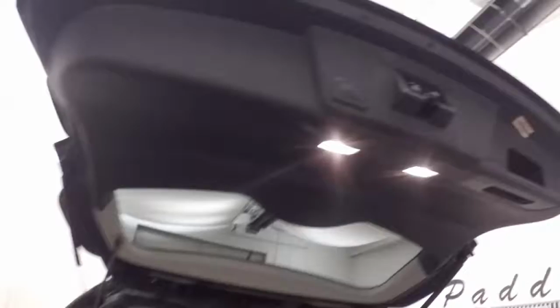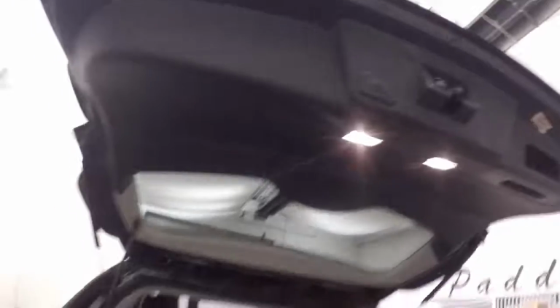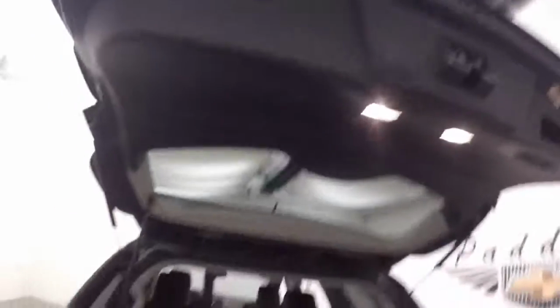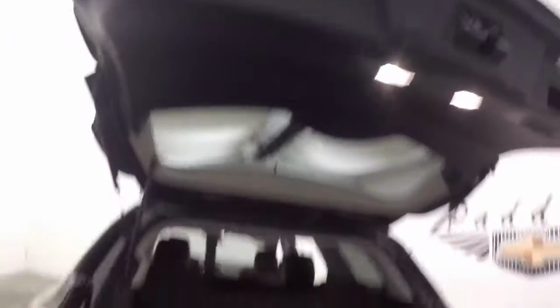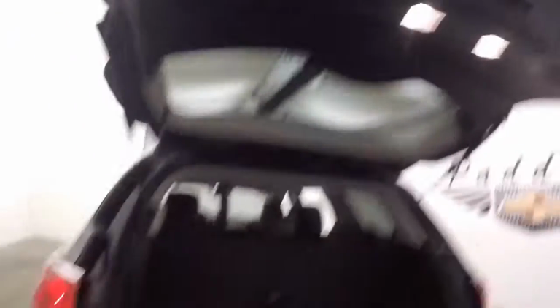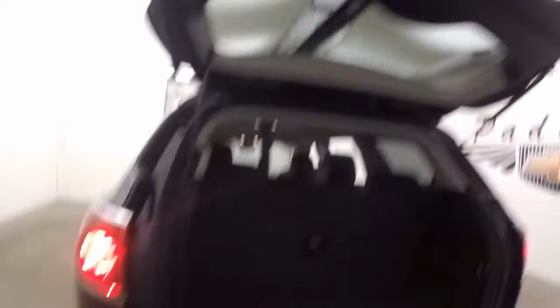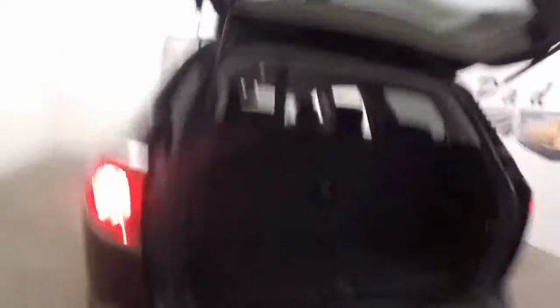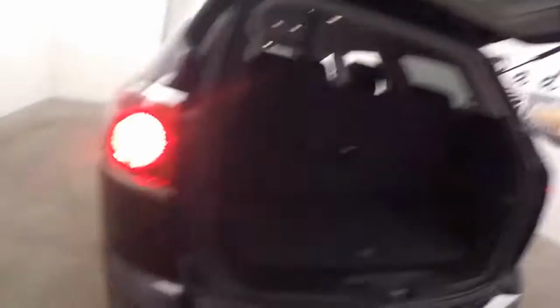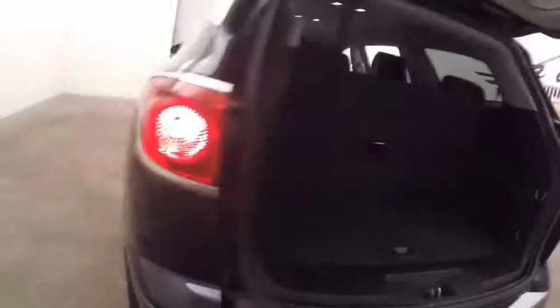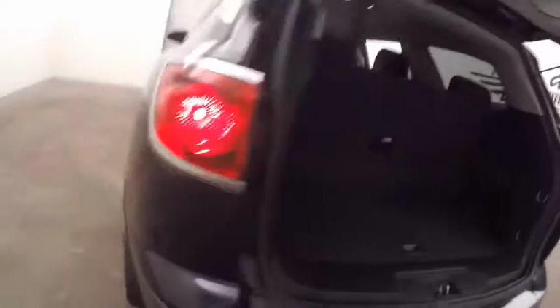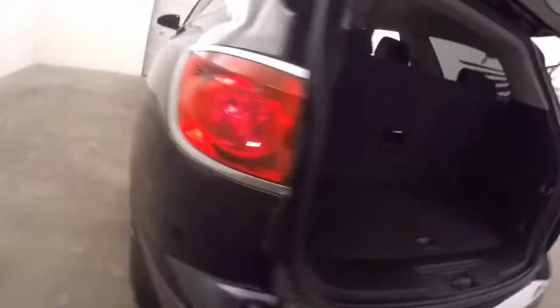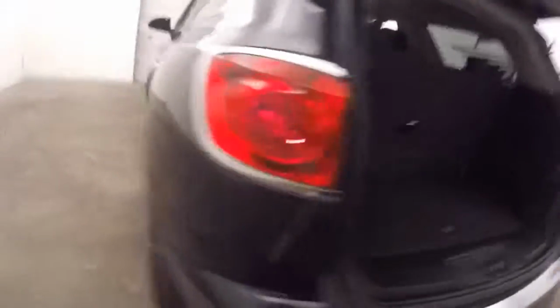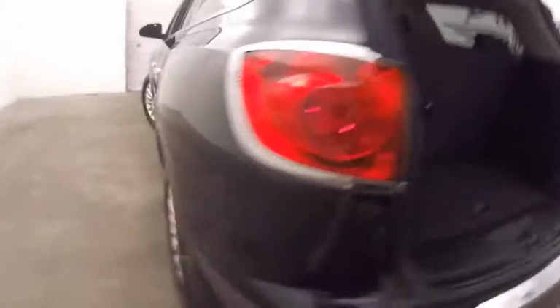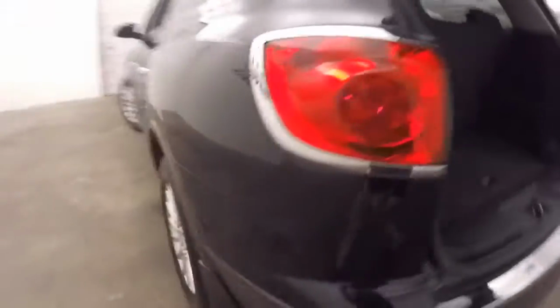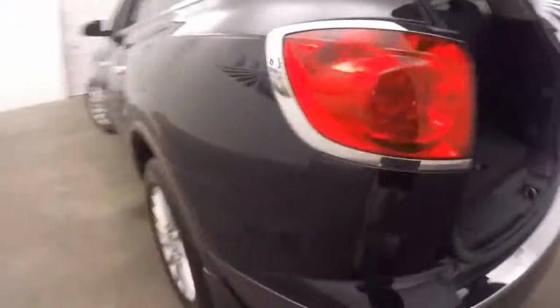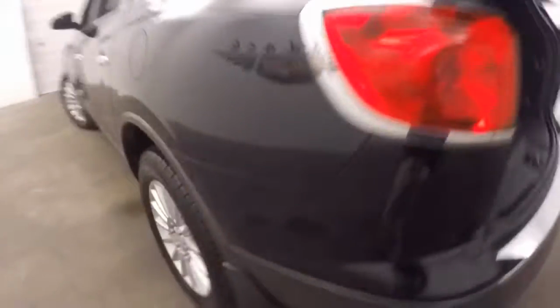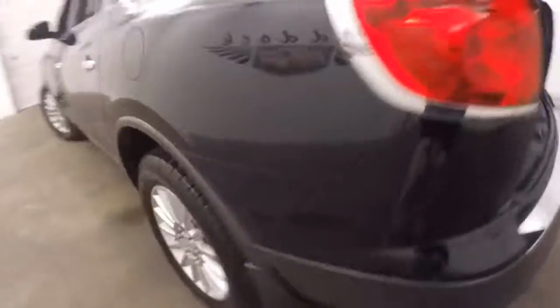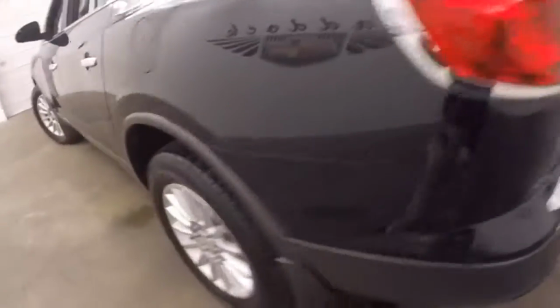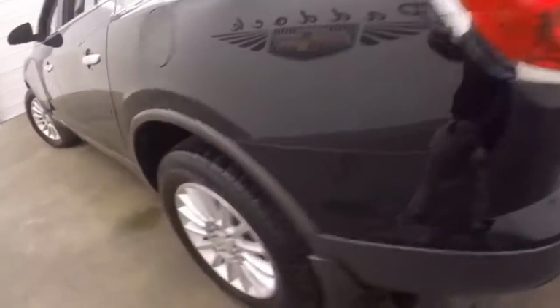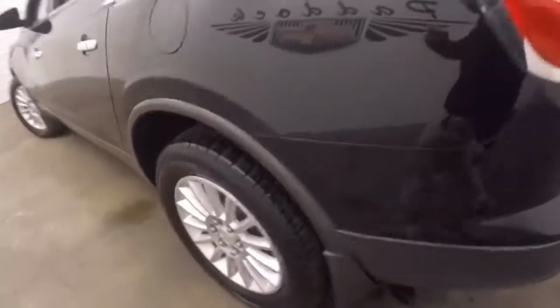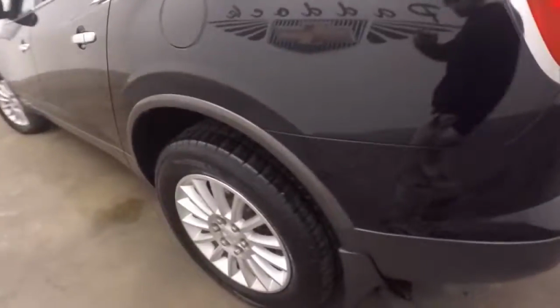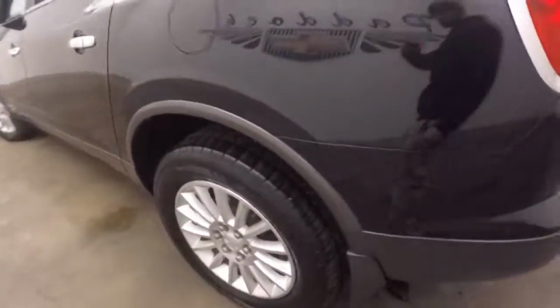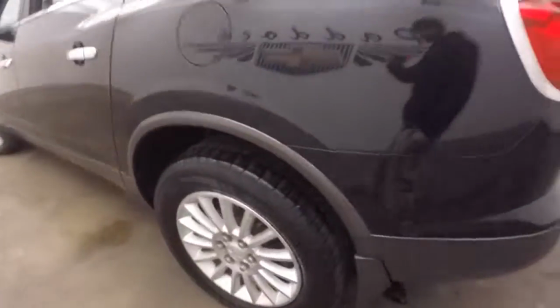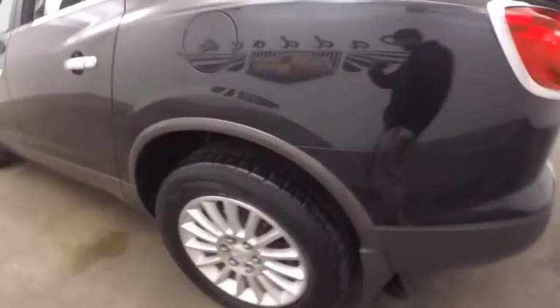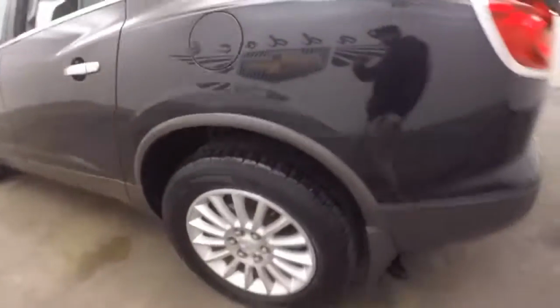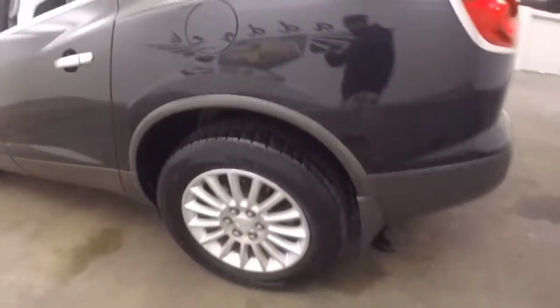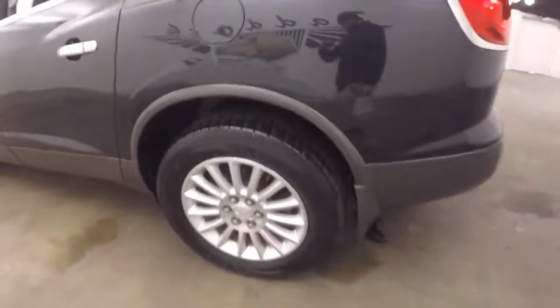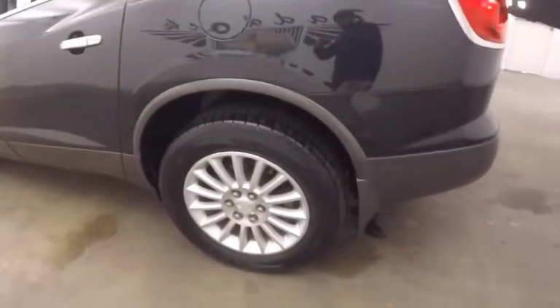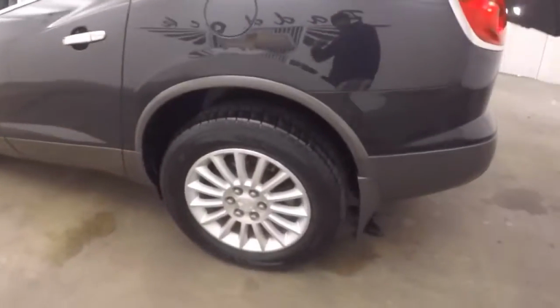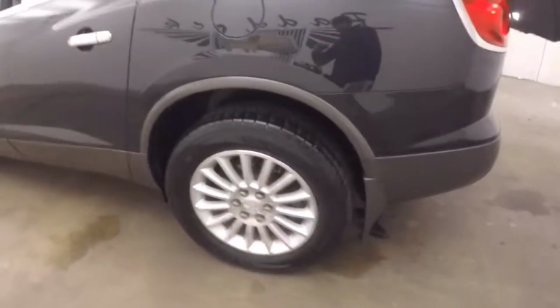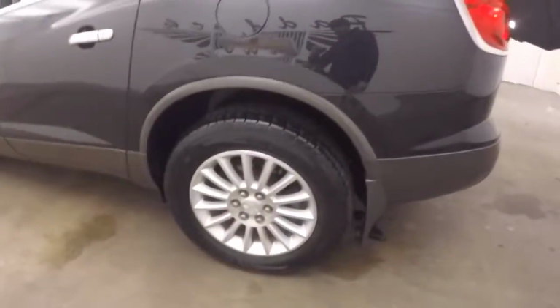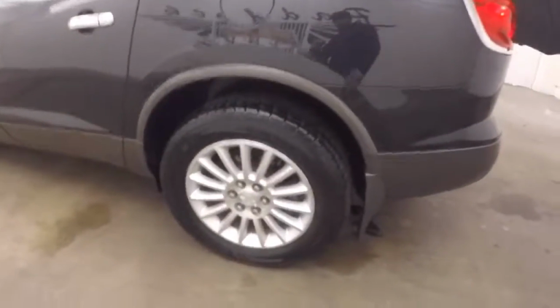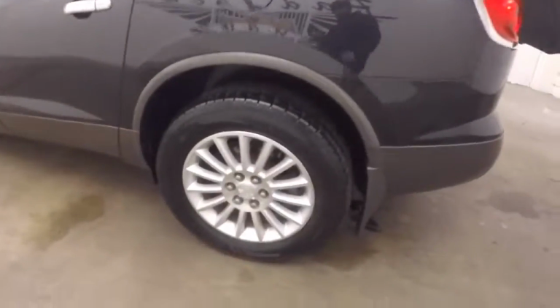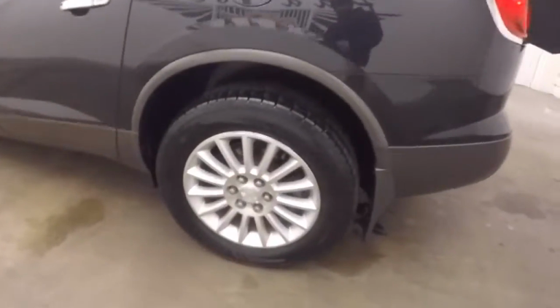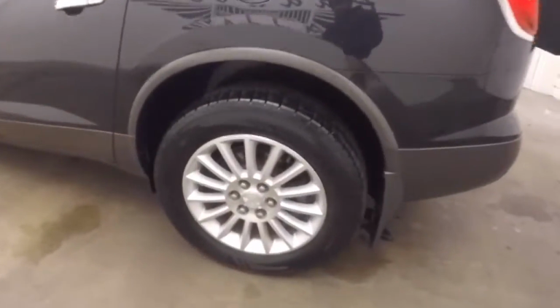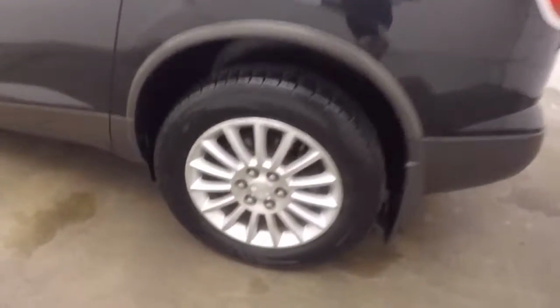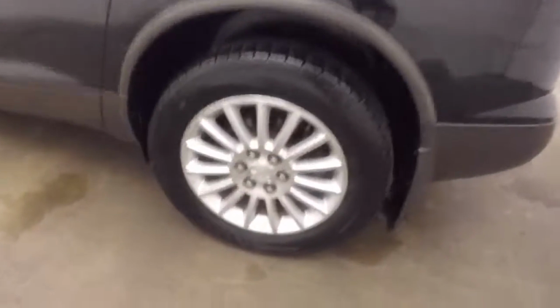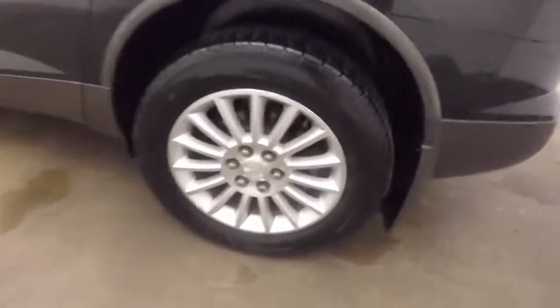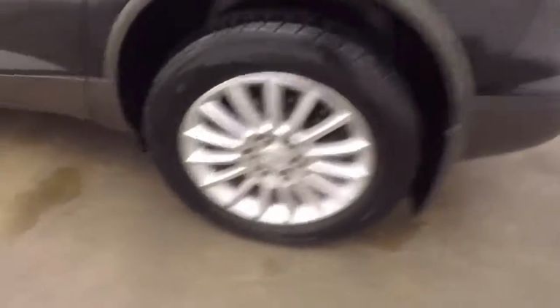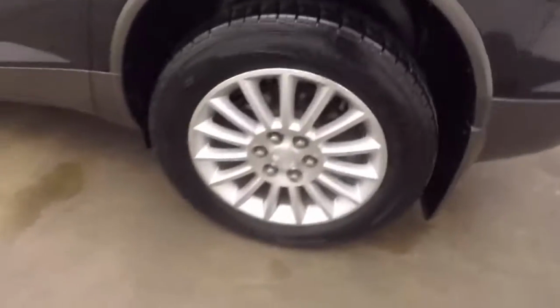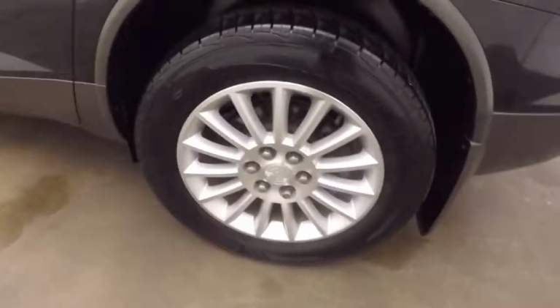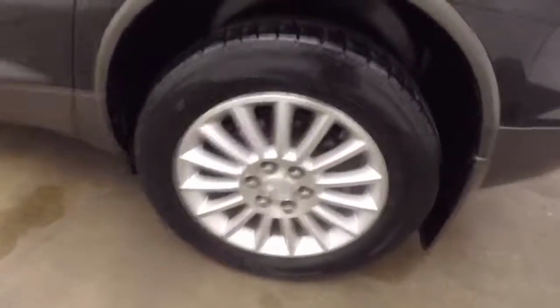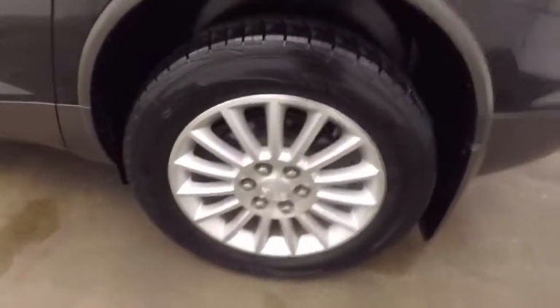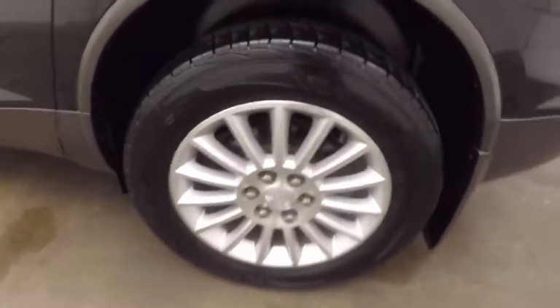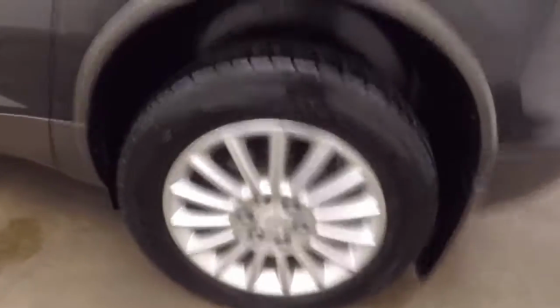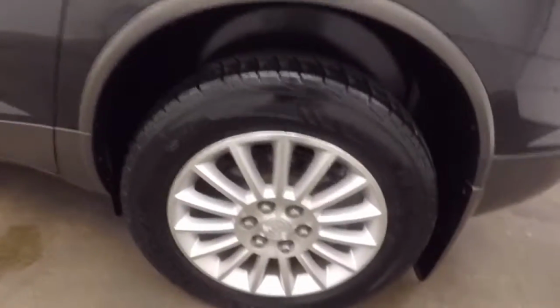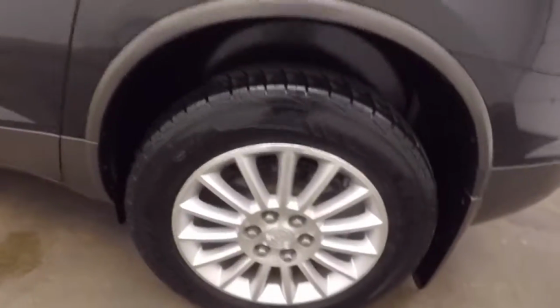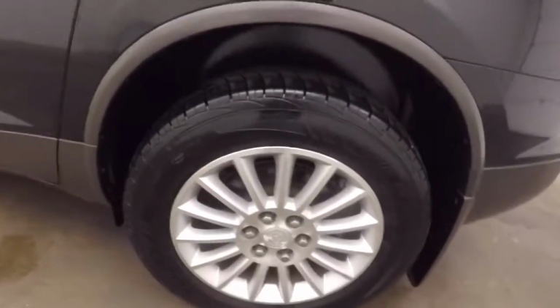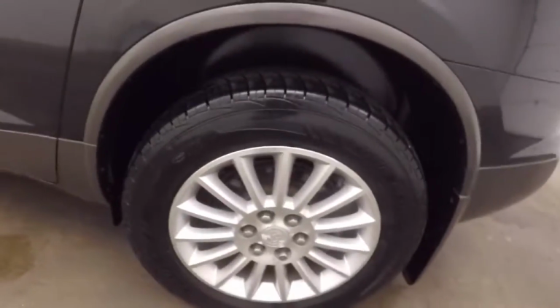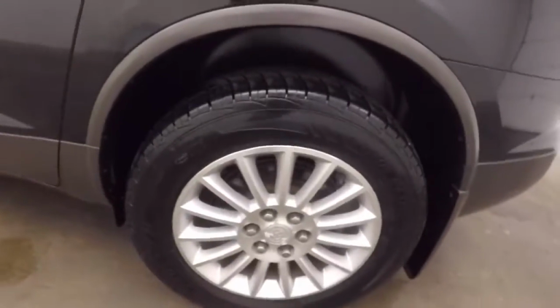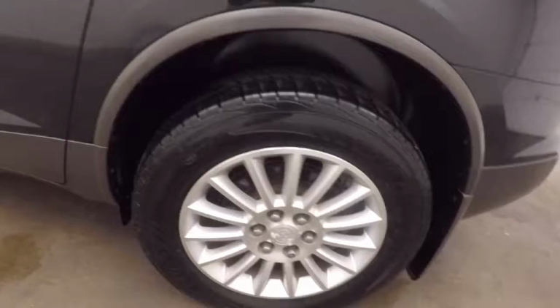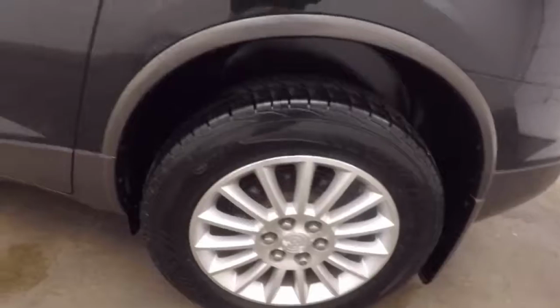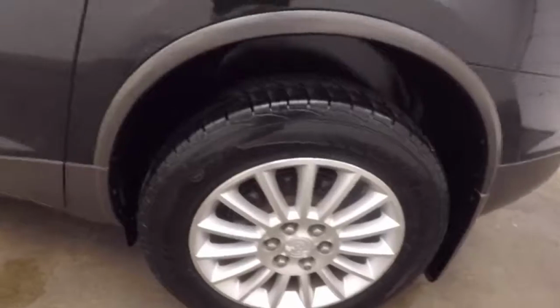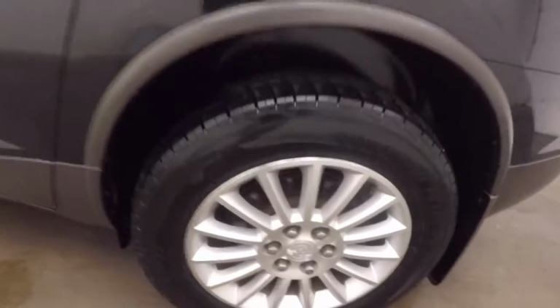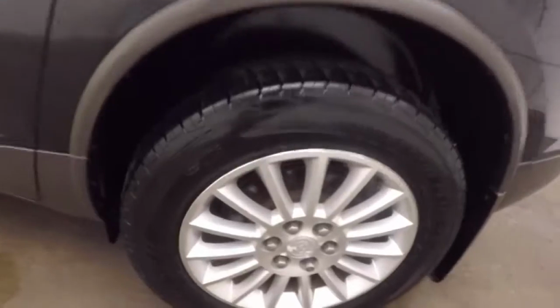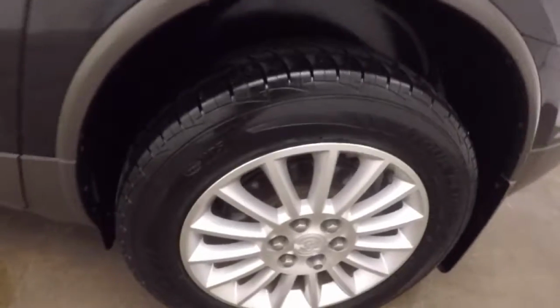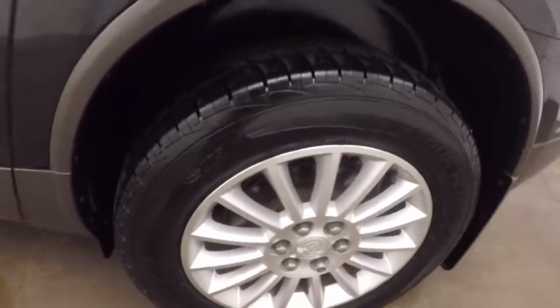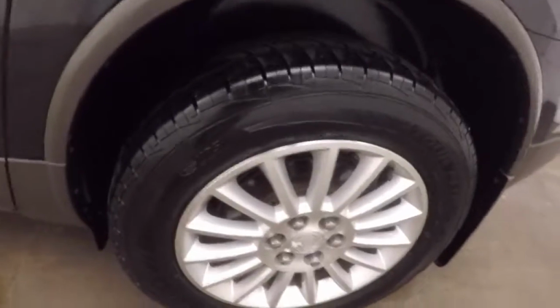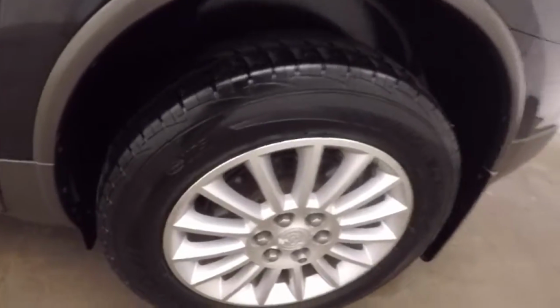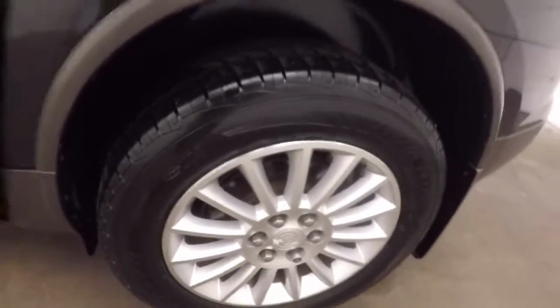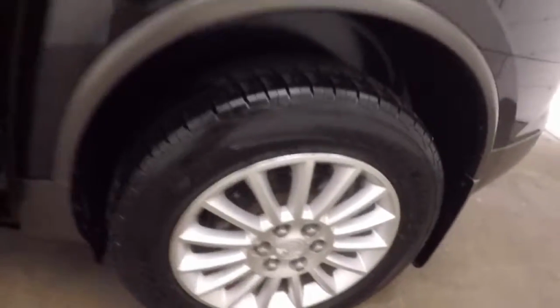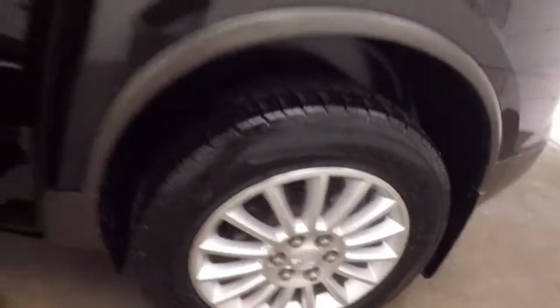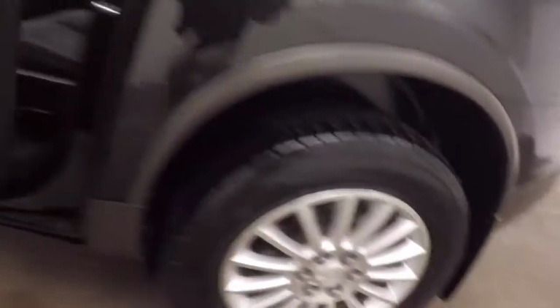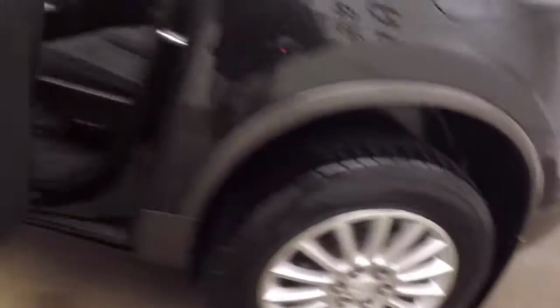Press that button and it closes automatically. That's nice alloy wheels. There are wheel locks on every wheel, so that's some added security.